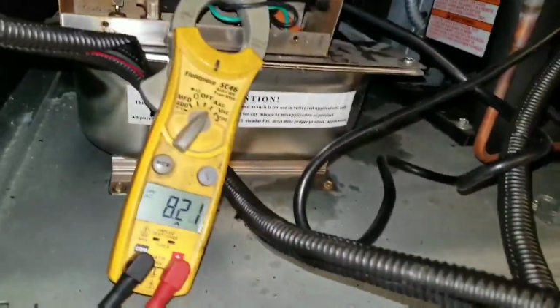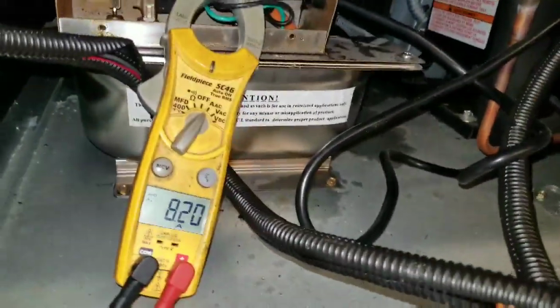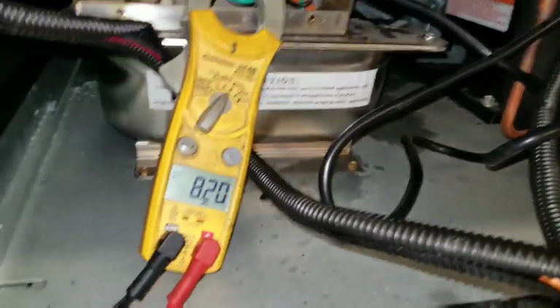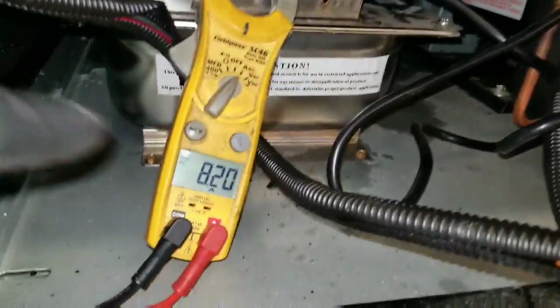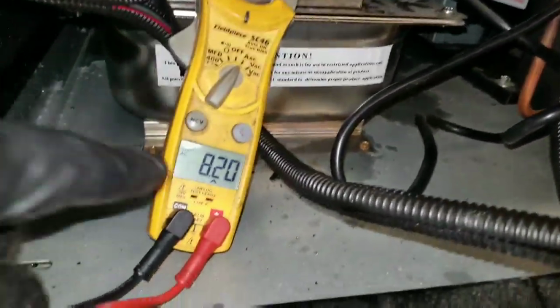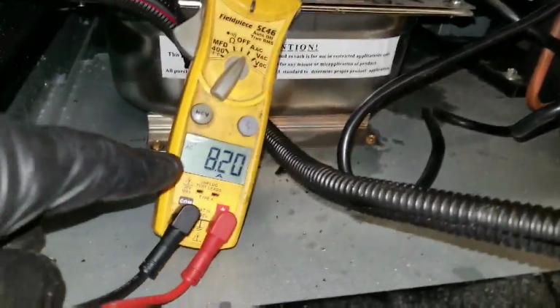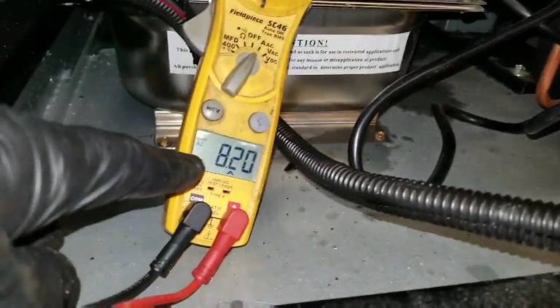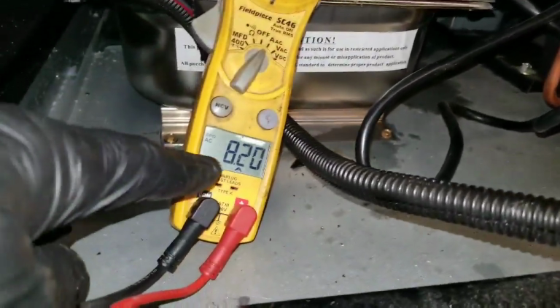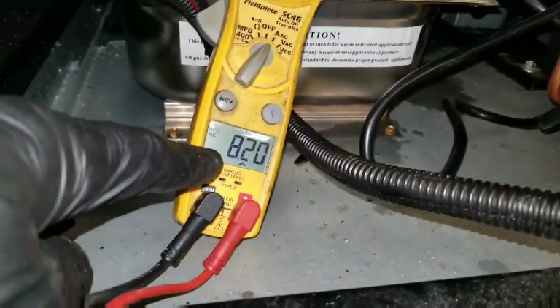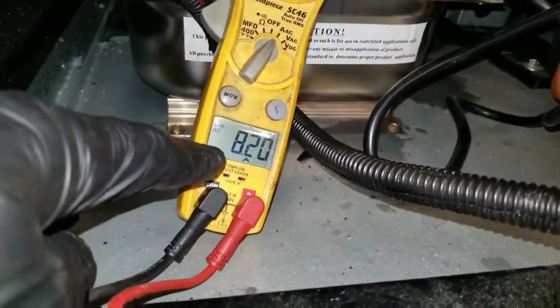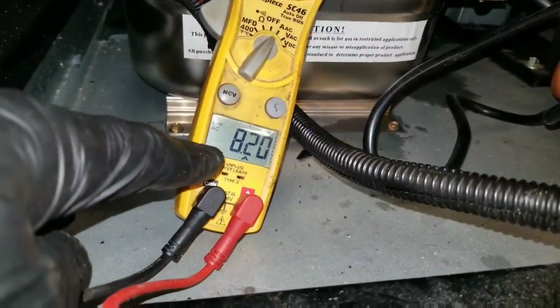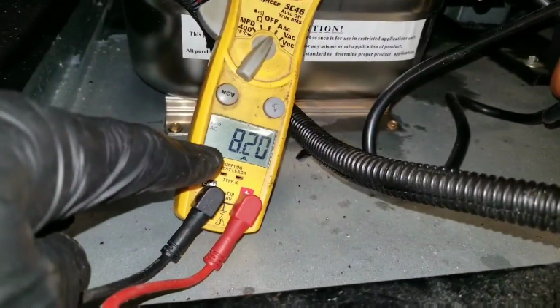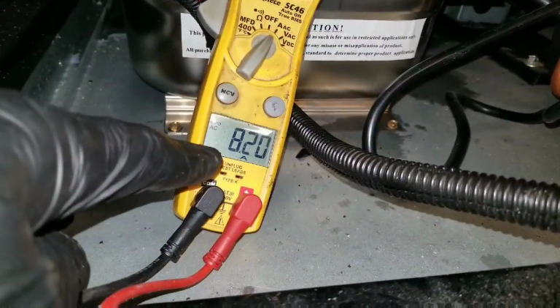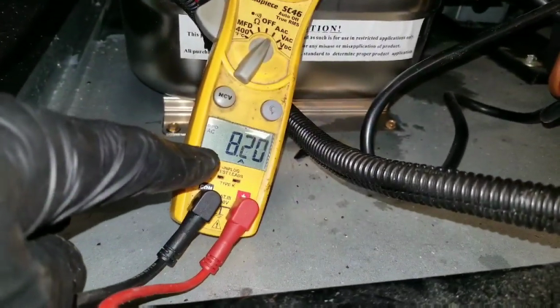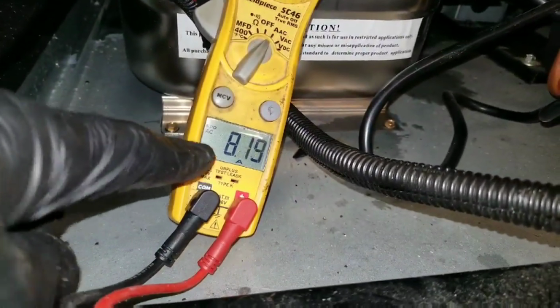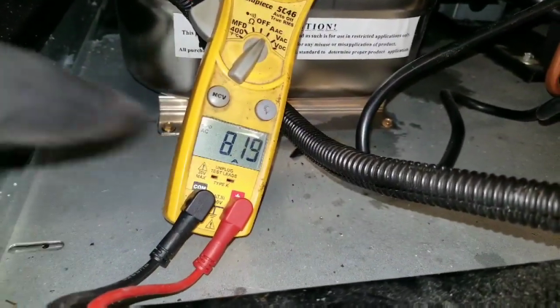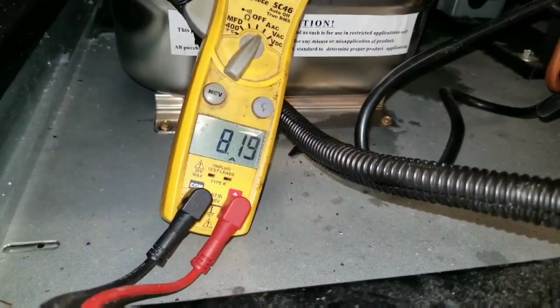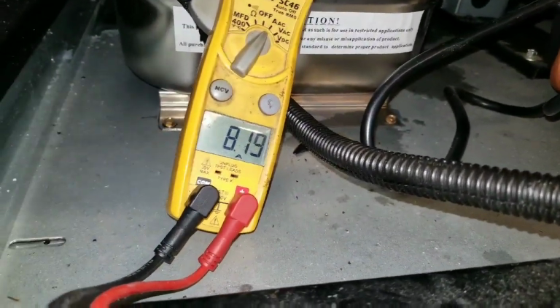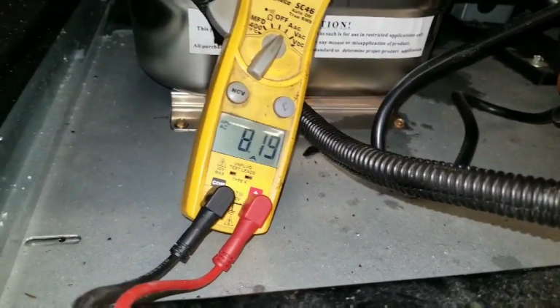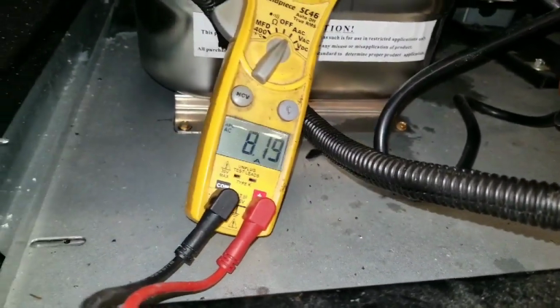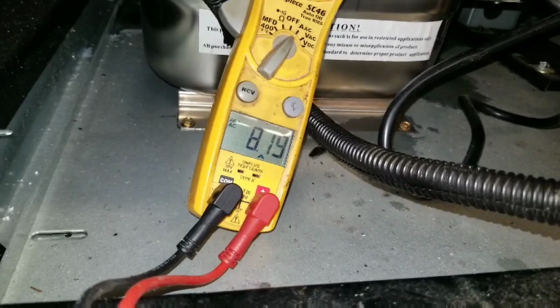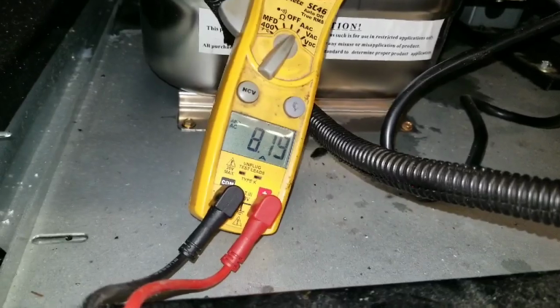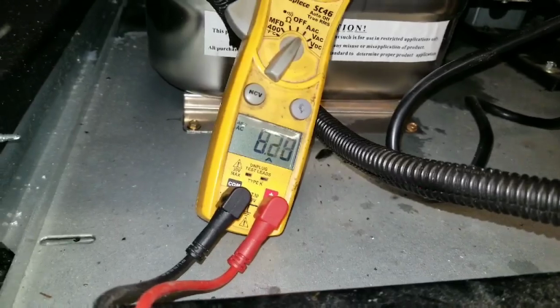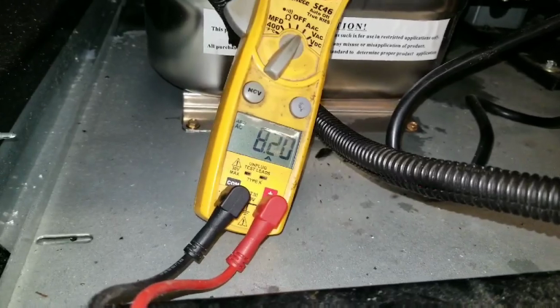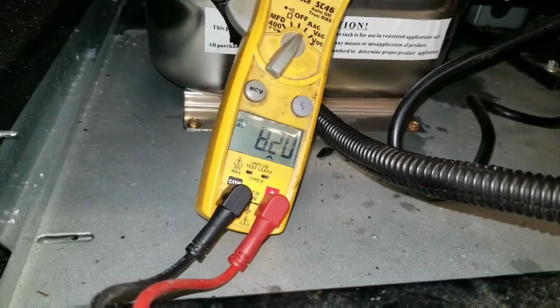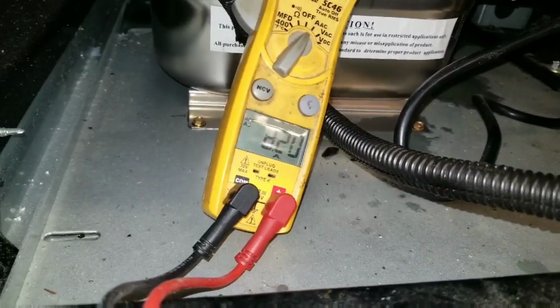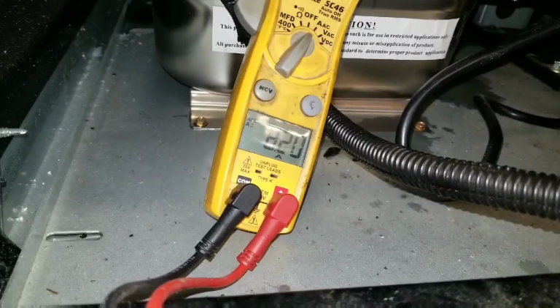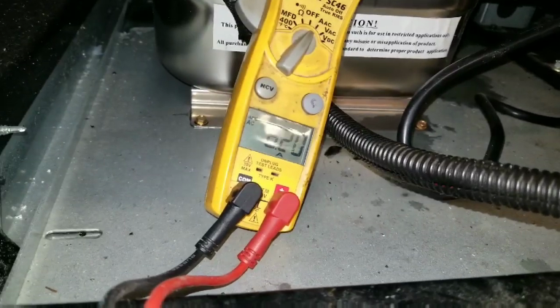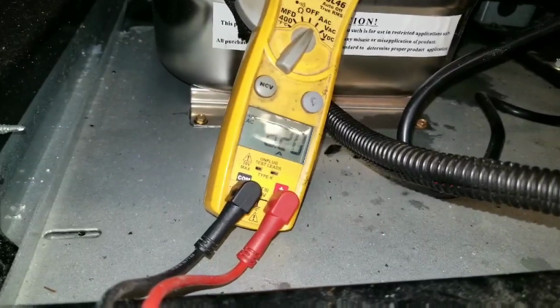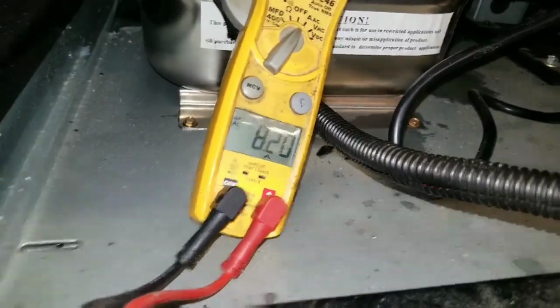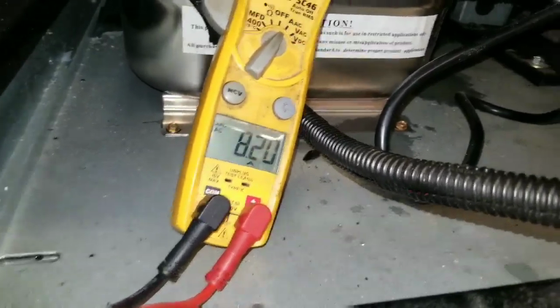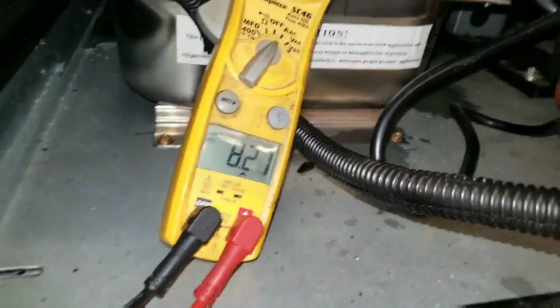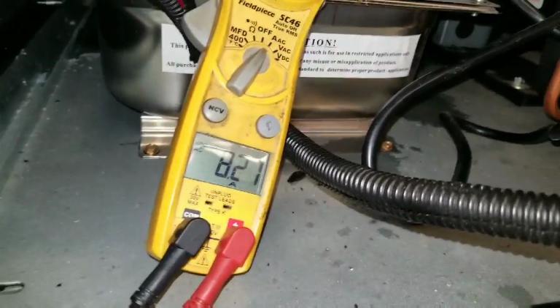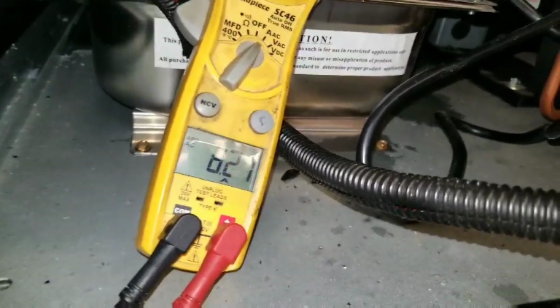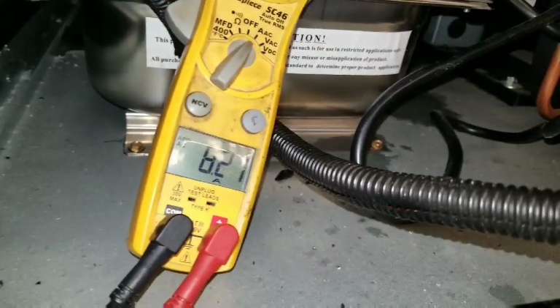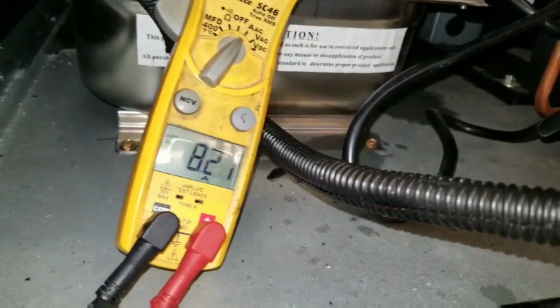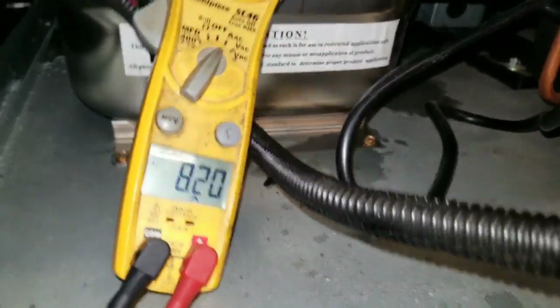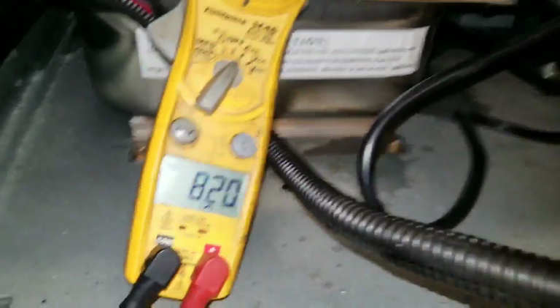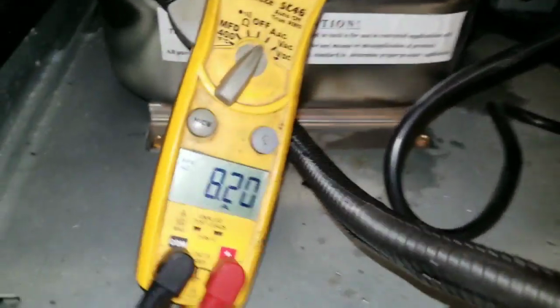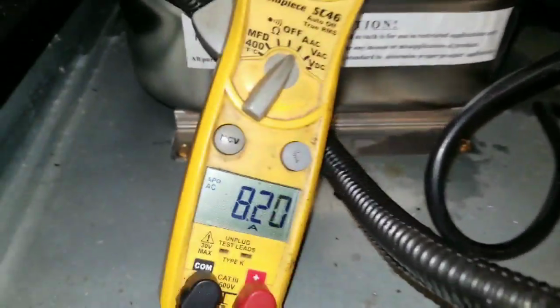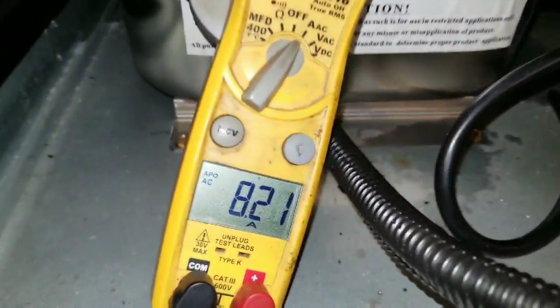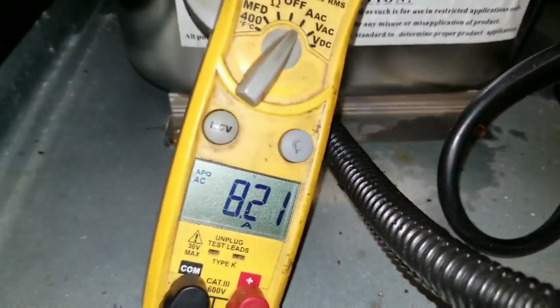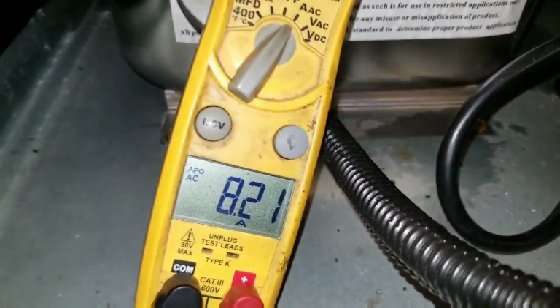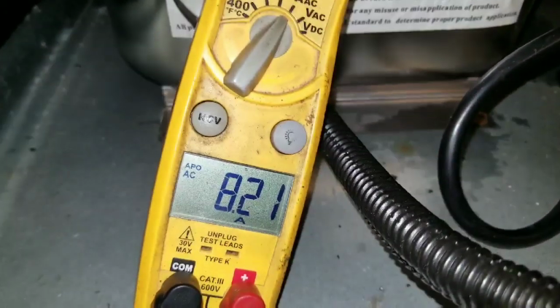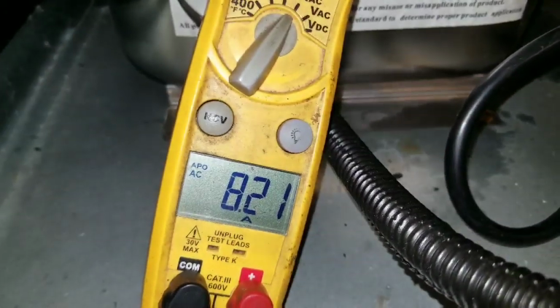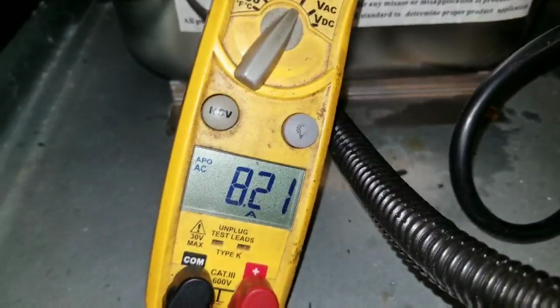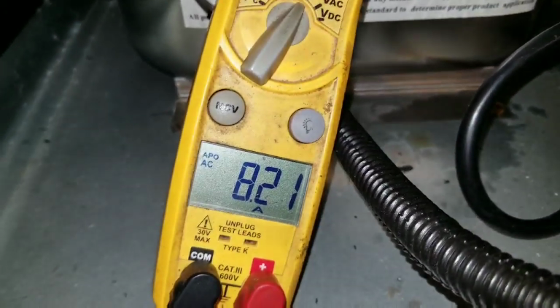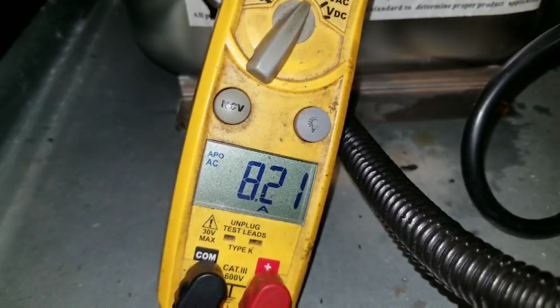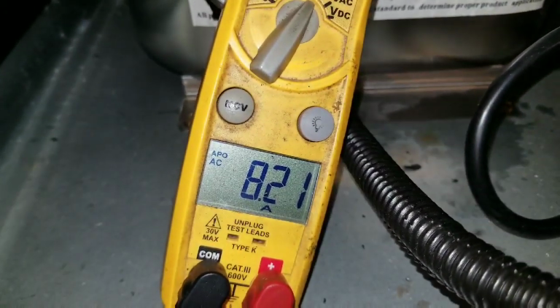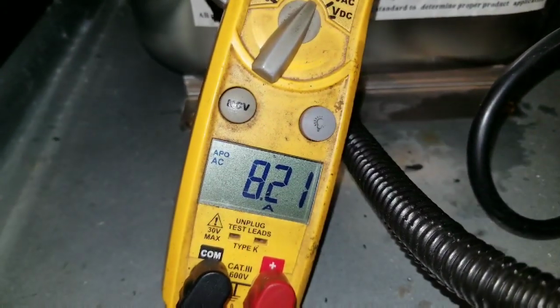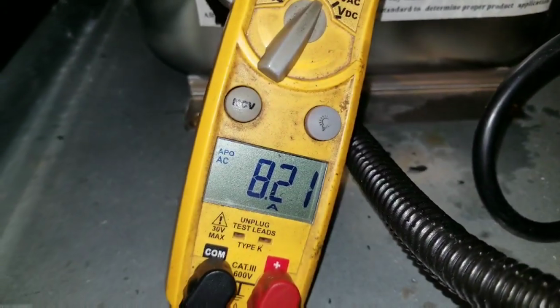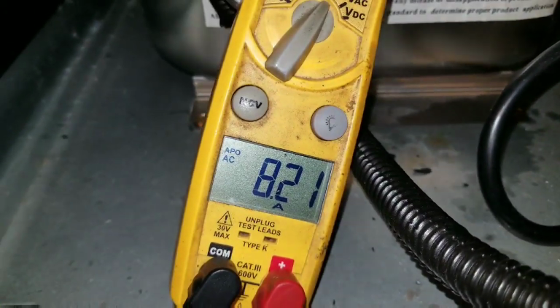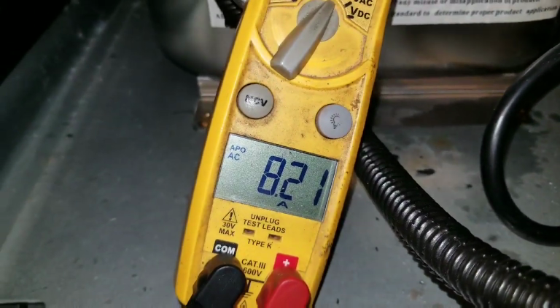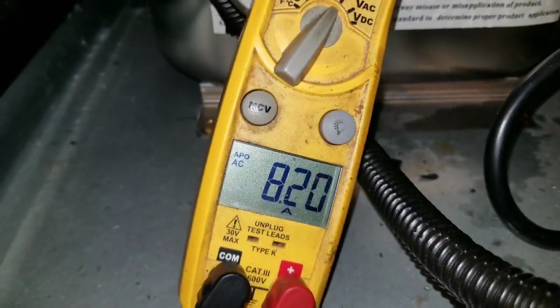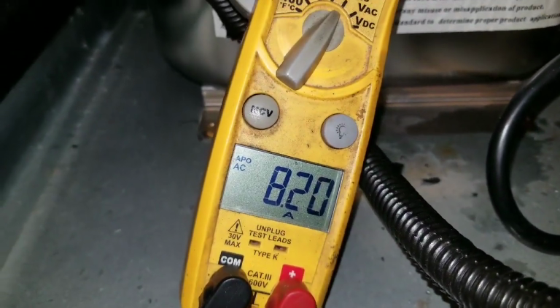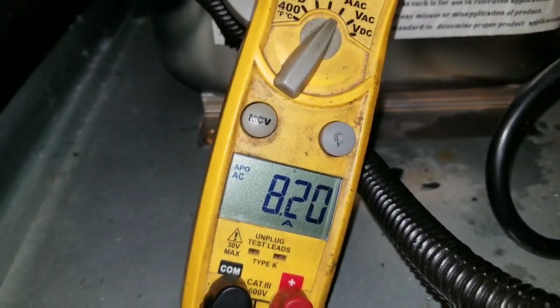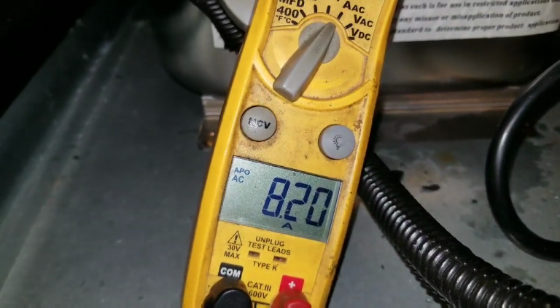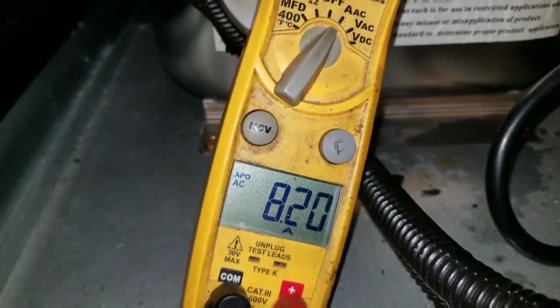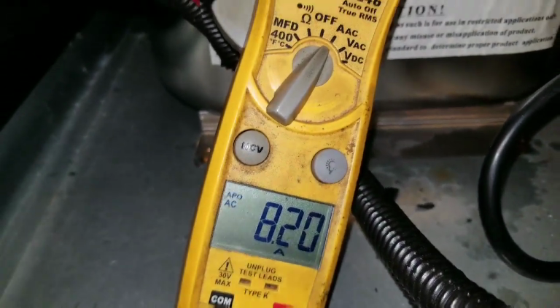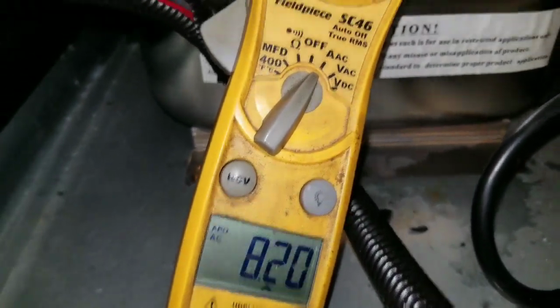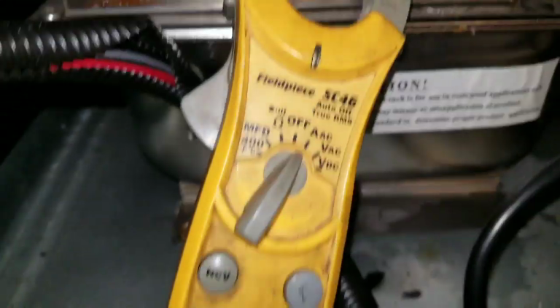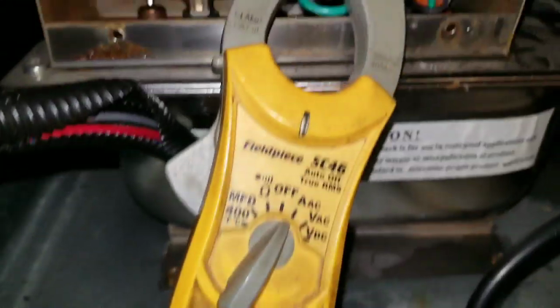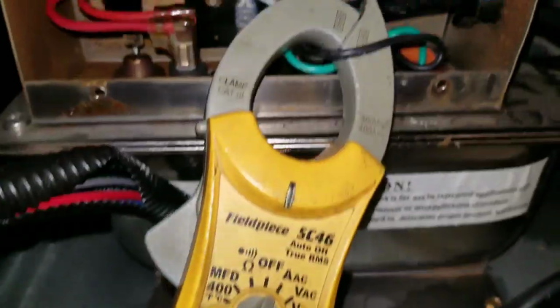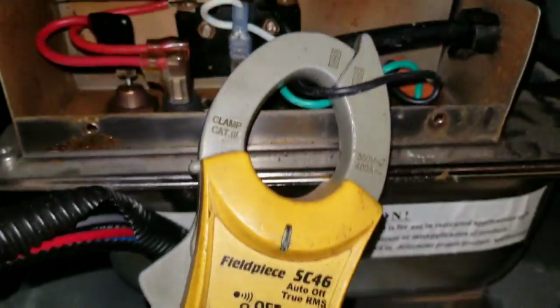Okay, my amps are reading — eight amps, two amps.